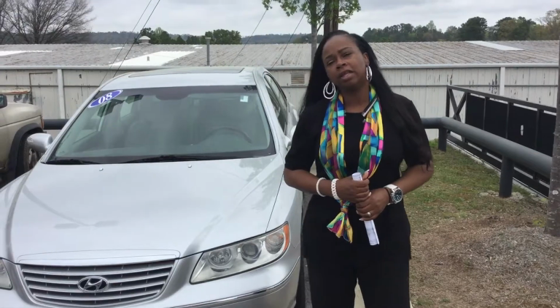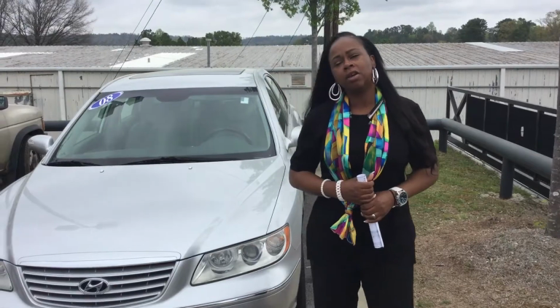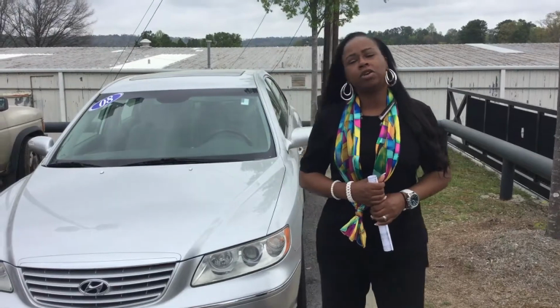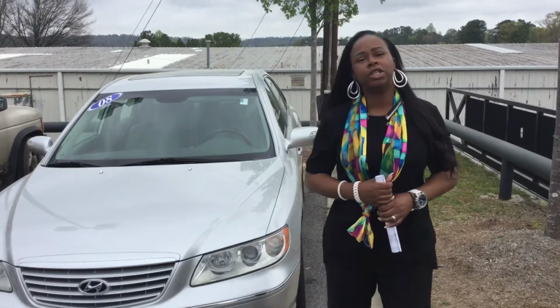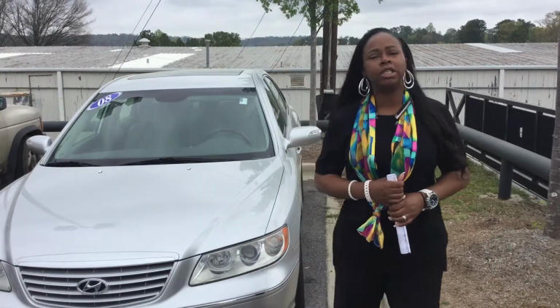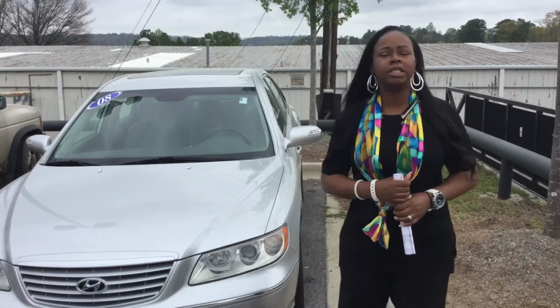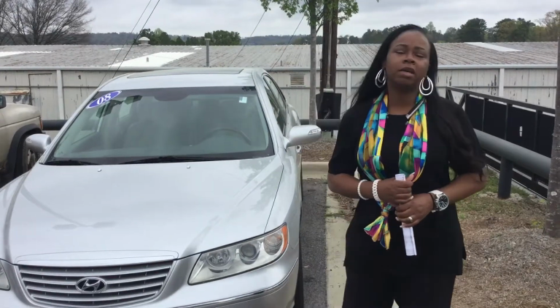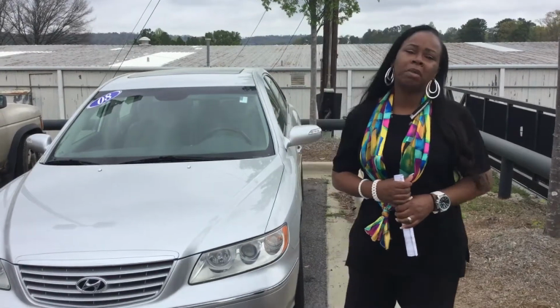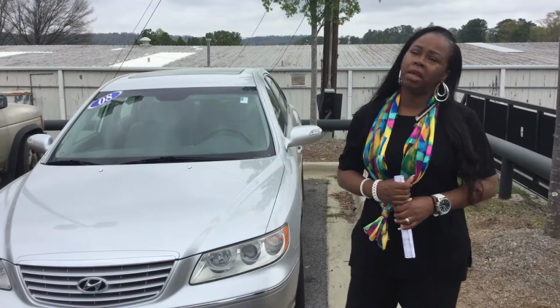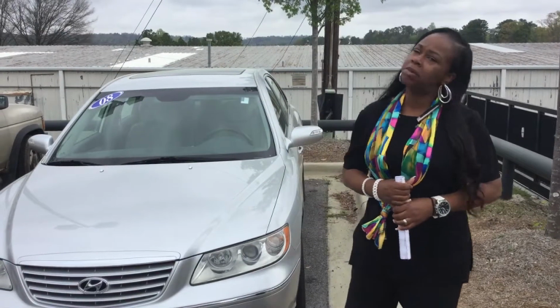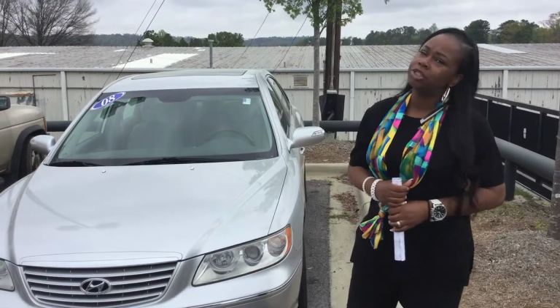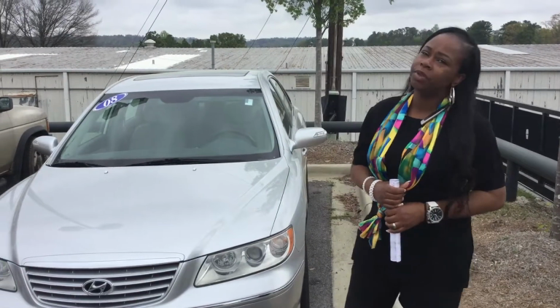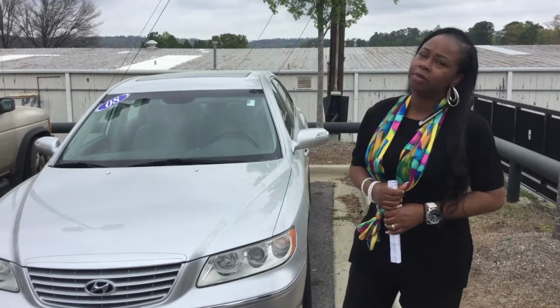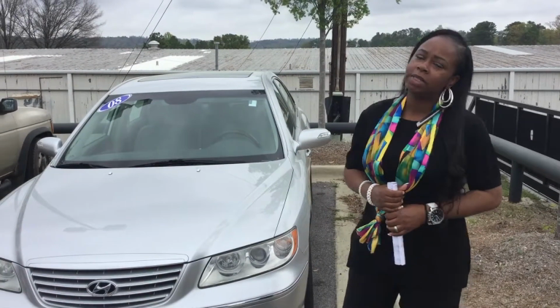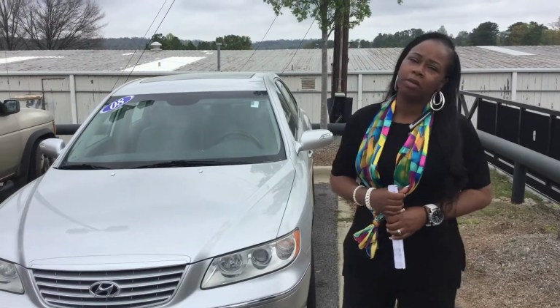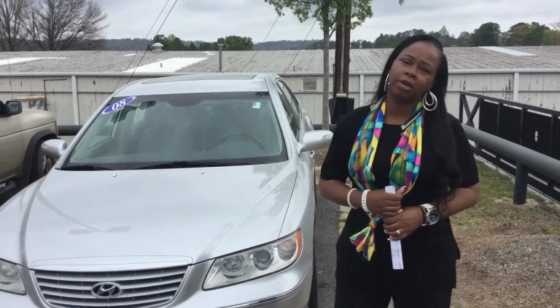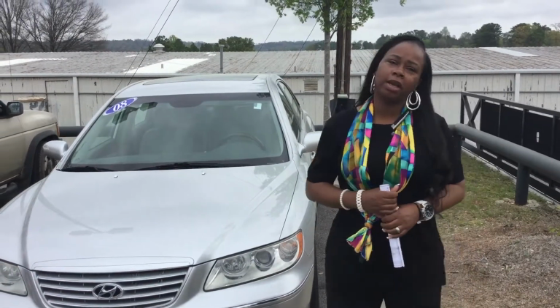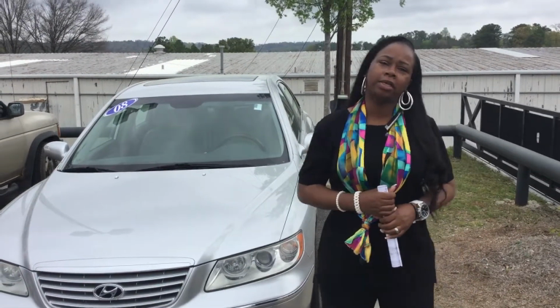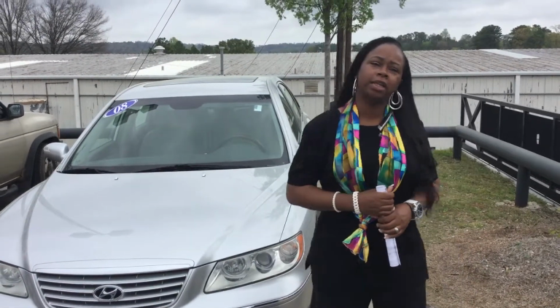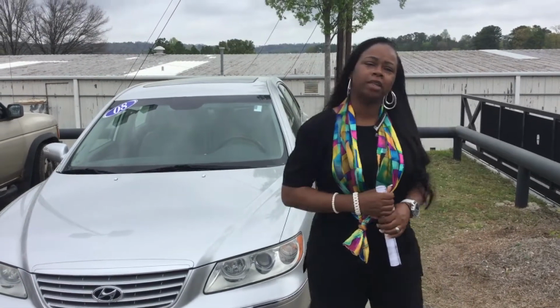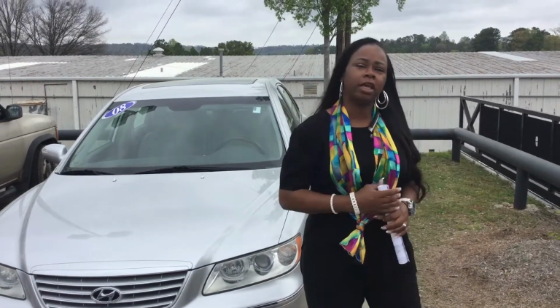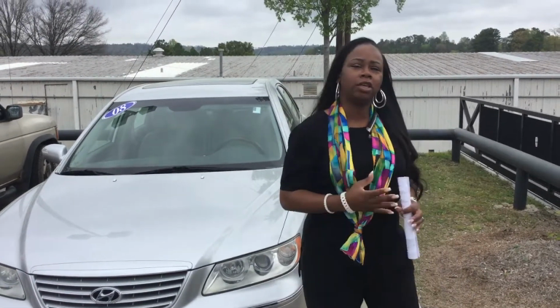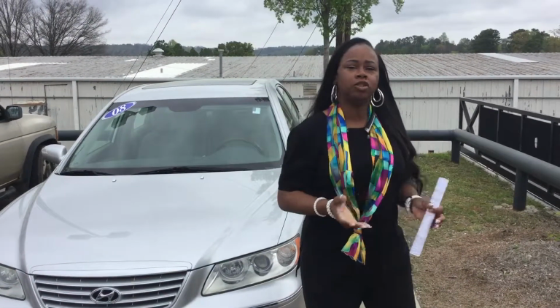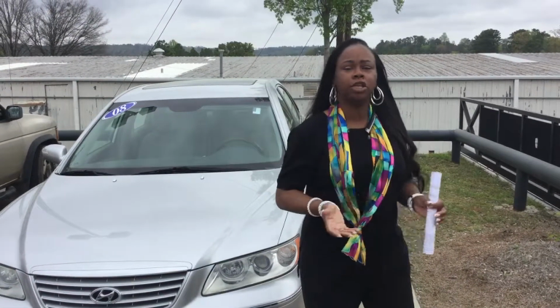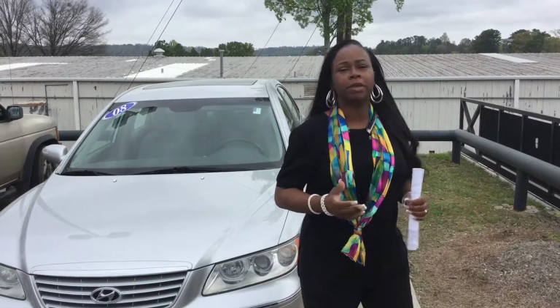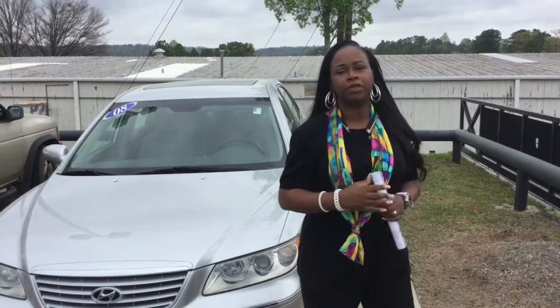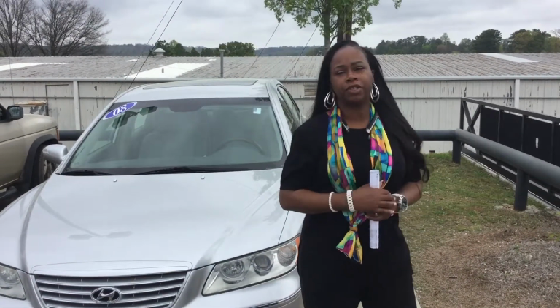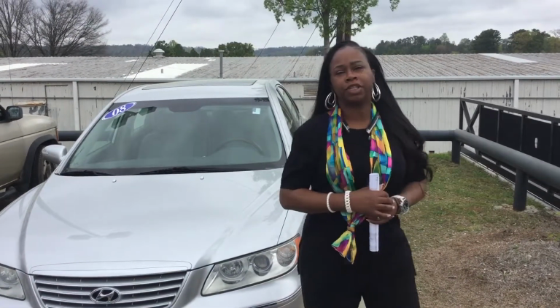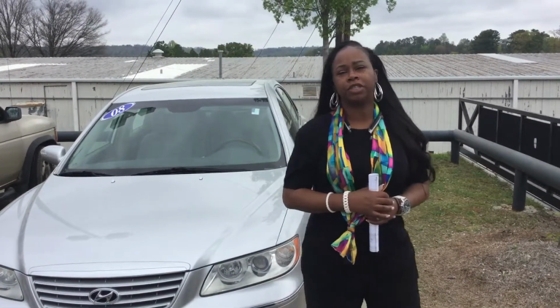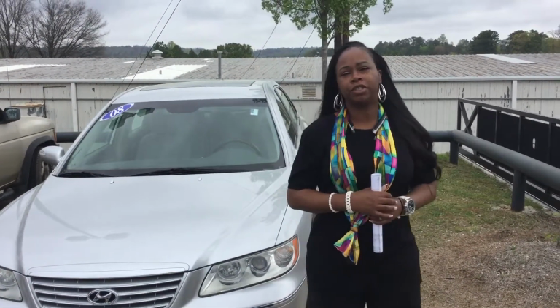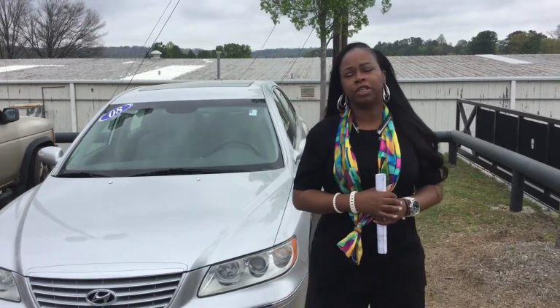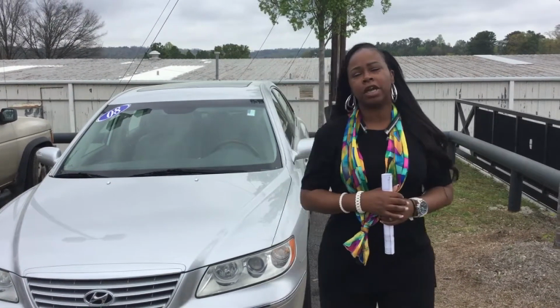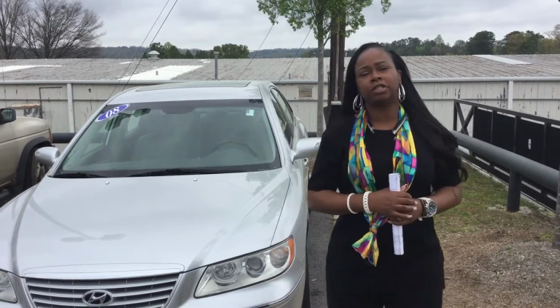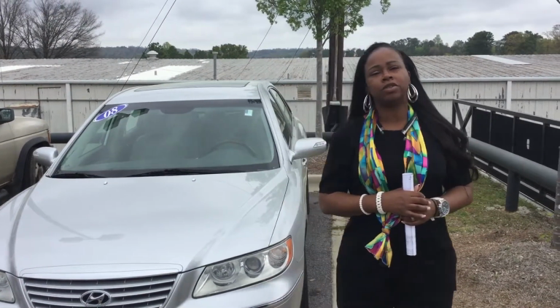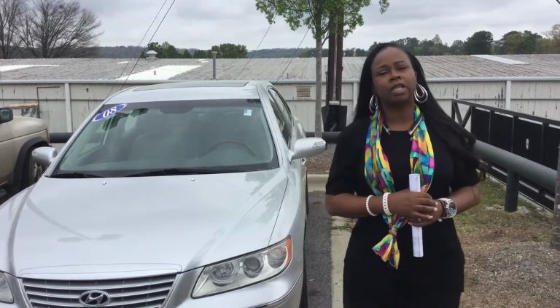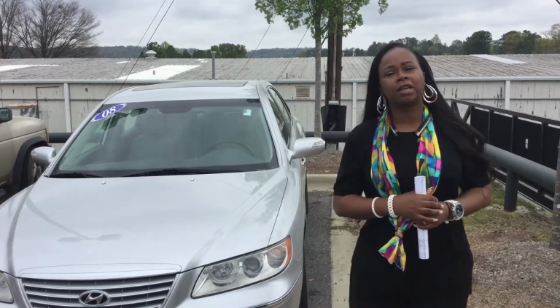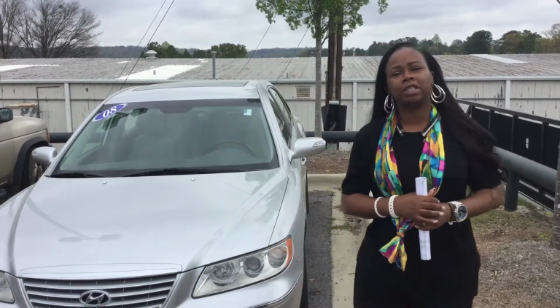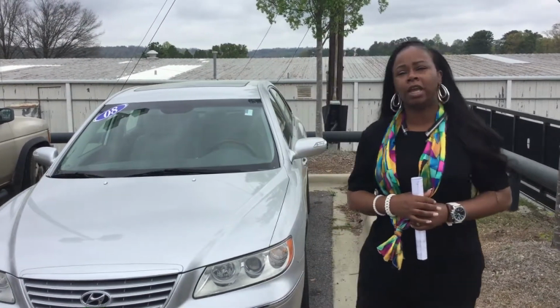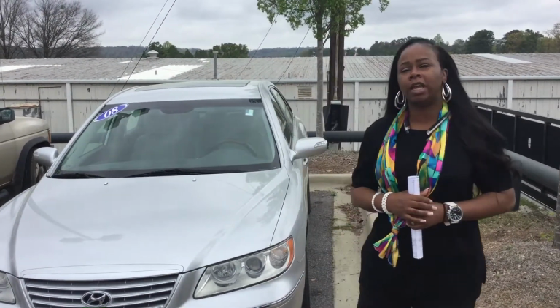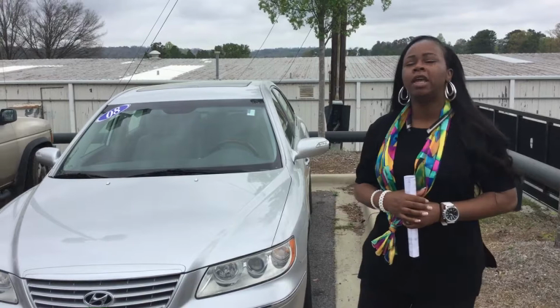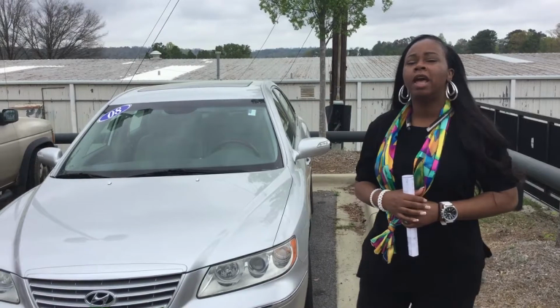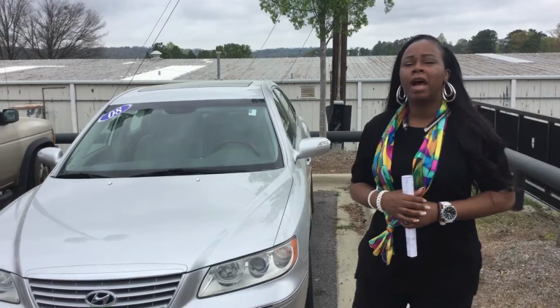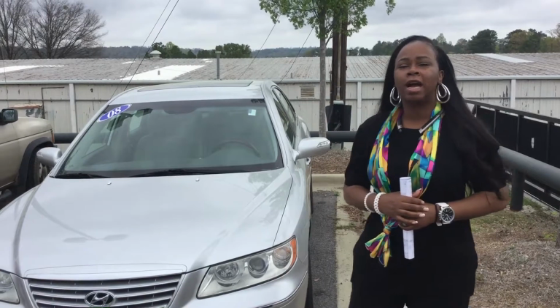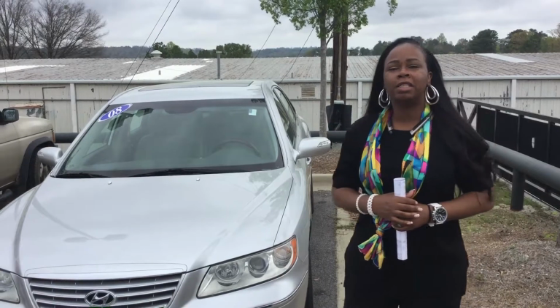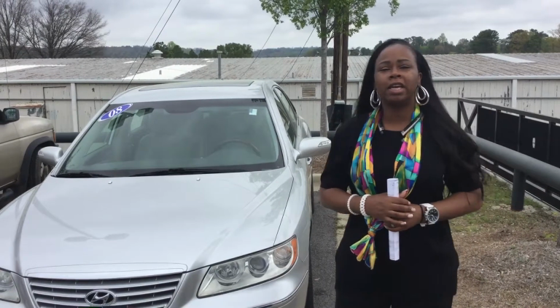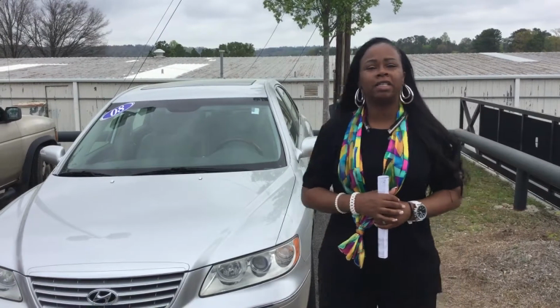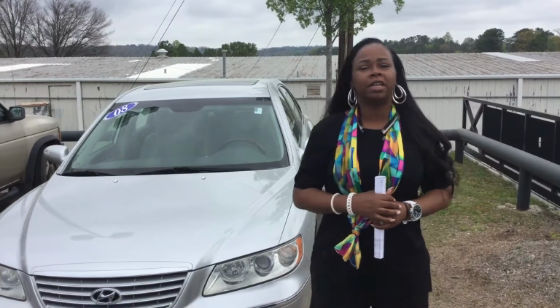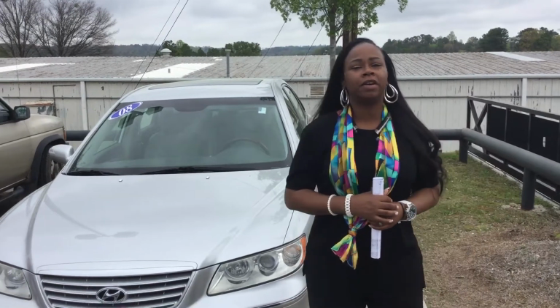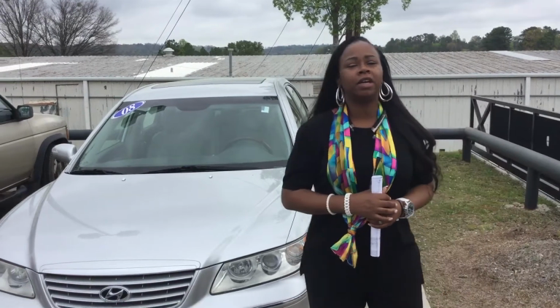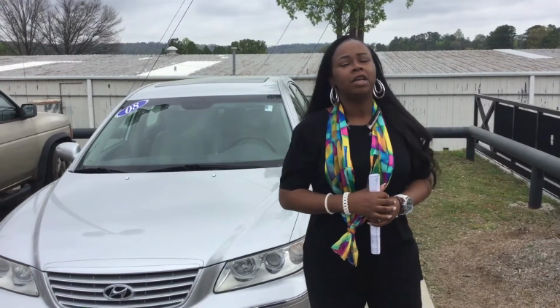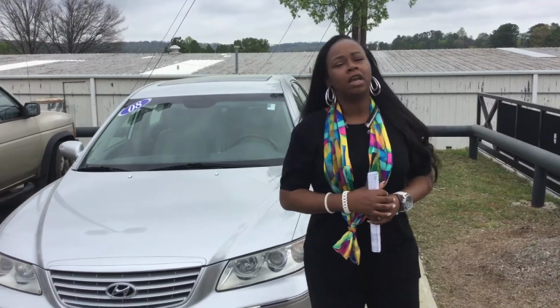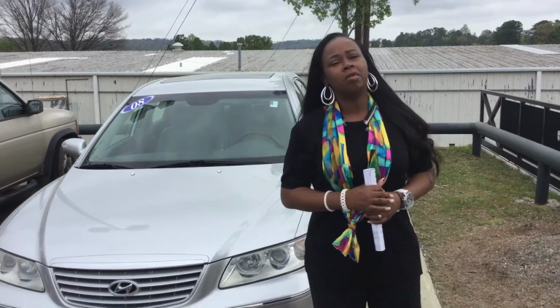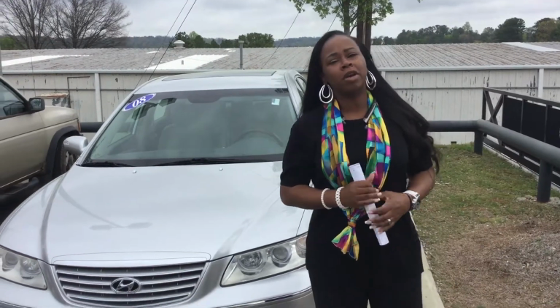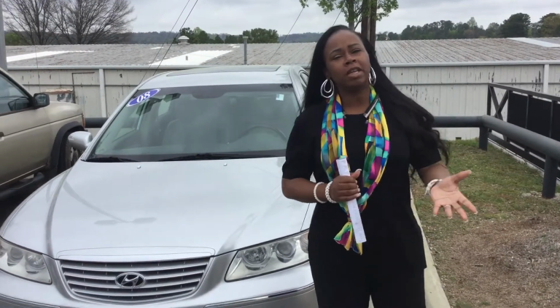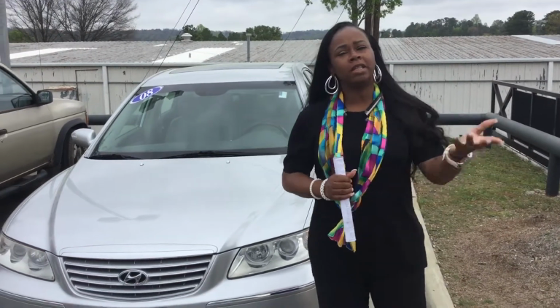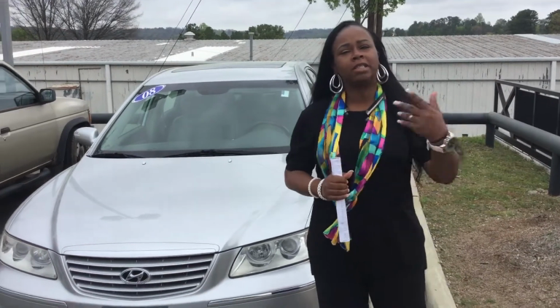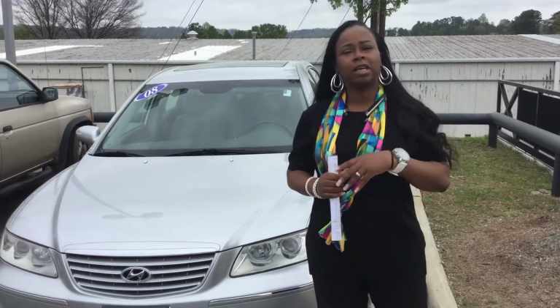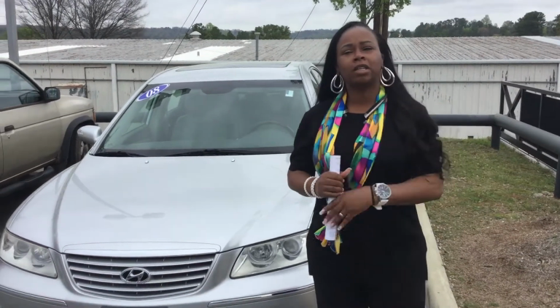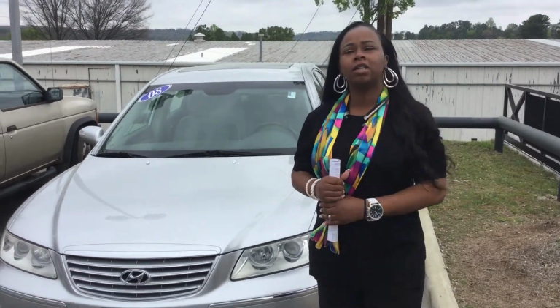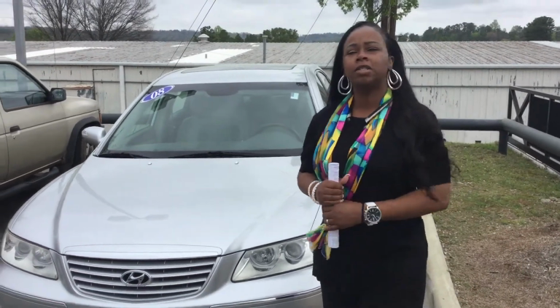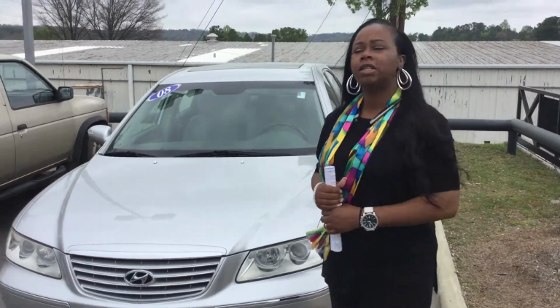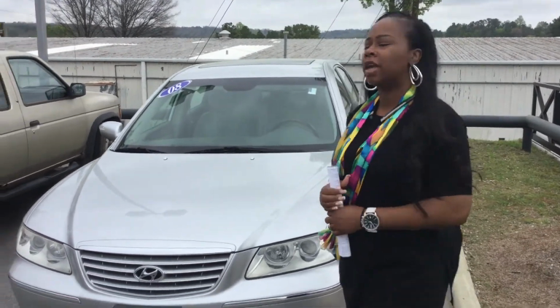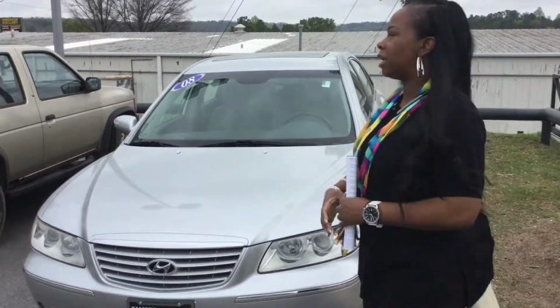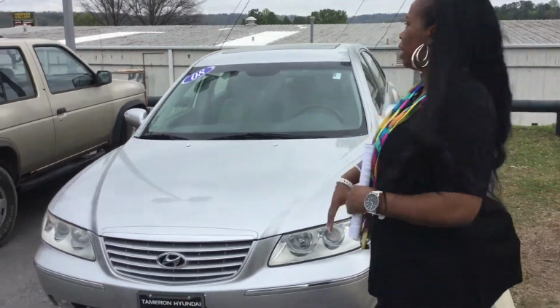Hello Oralisa, my name is Cherie from Tamron Hyundai. Thank you so much for your interest in our 2008 Hyundai Azera. Come on in, let's take a closer look at it.